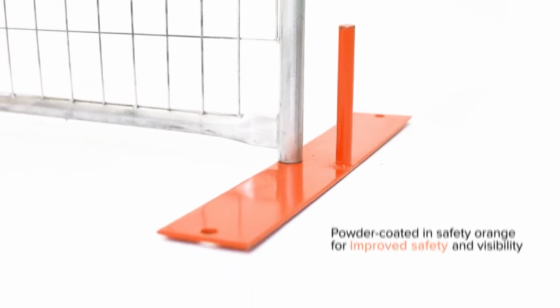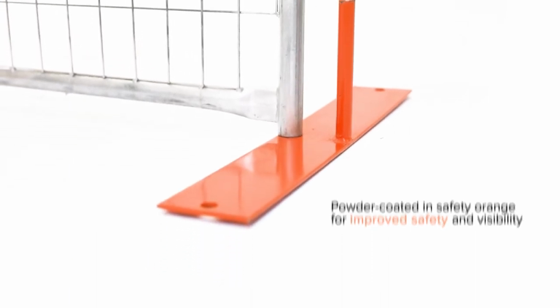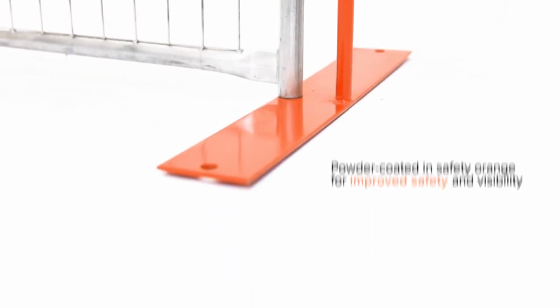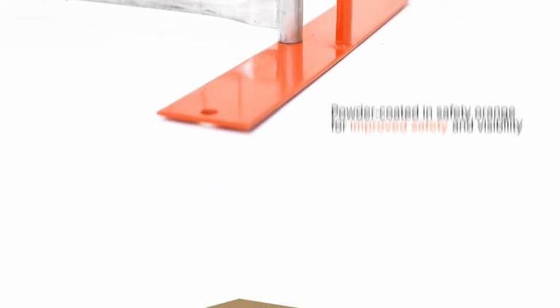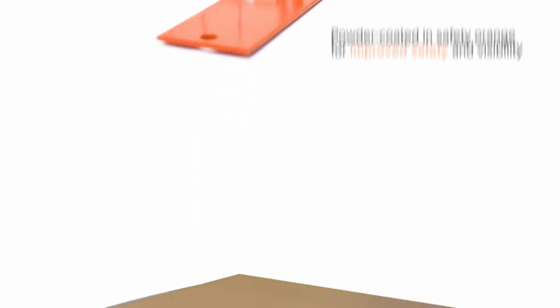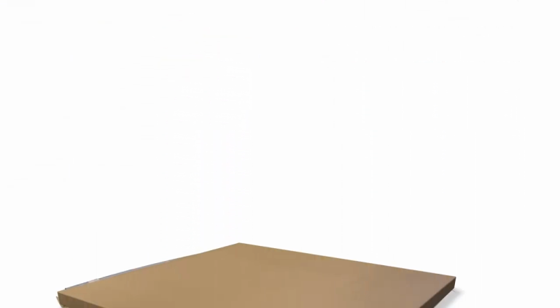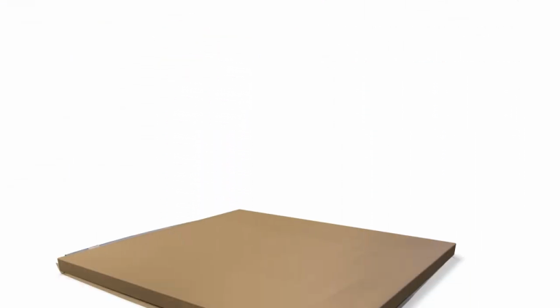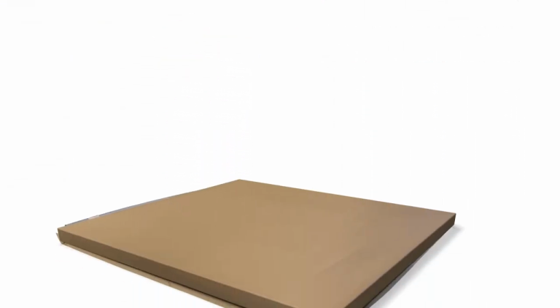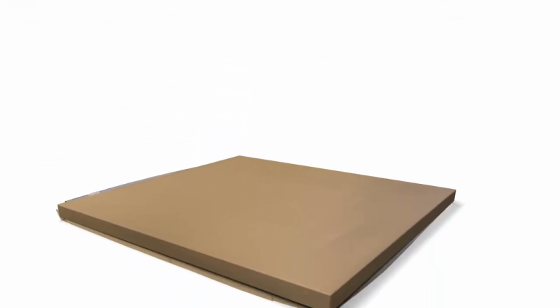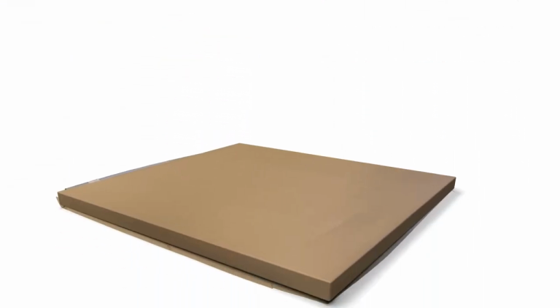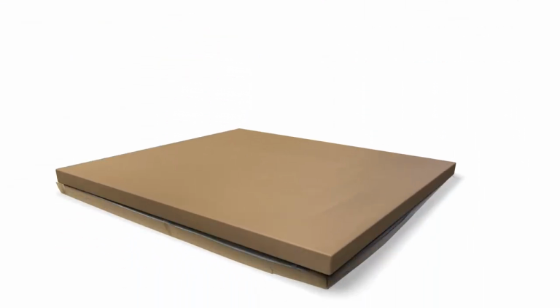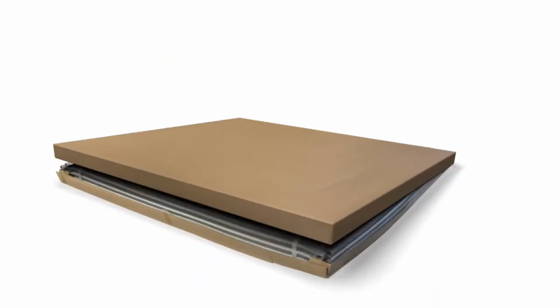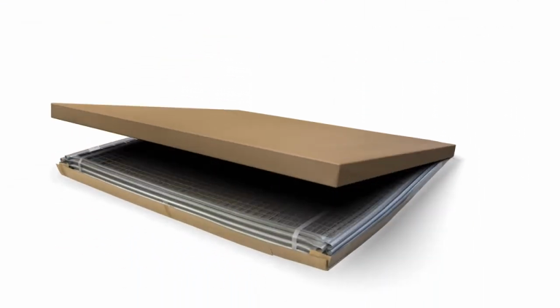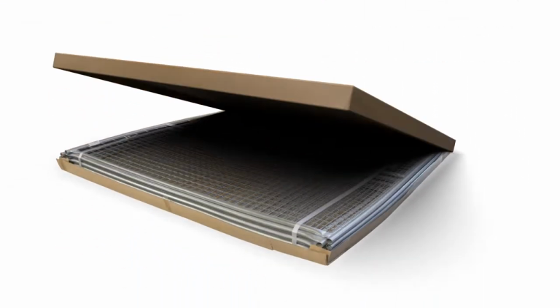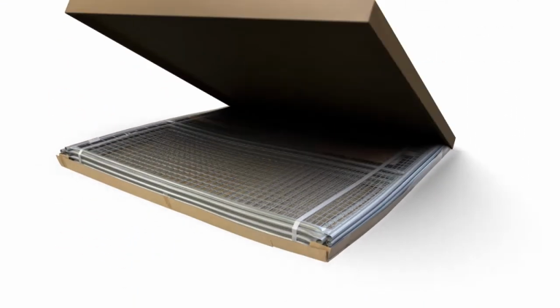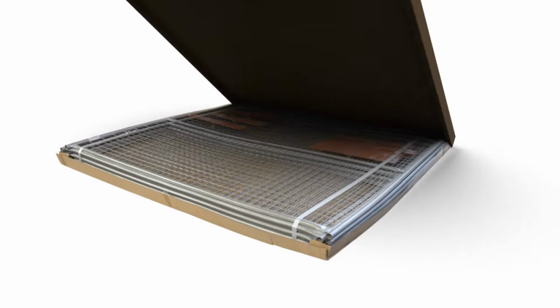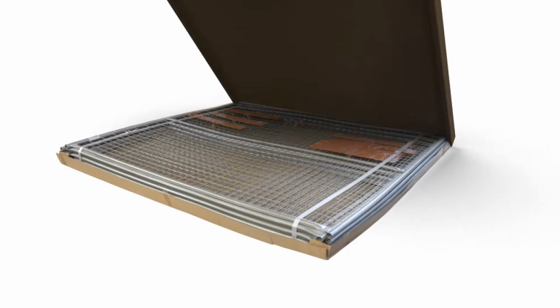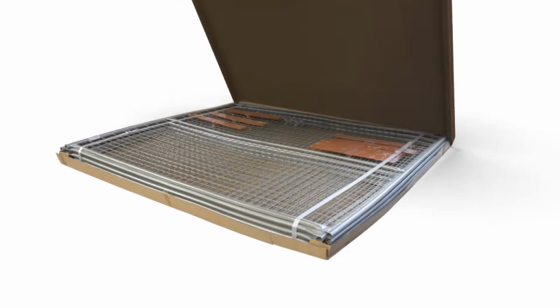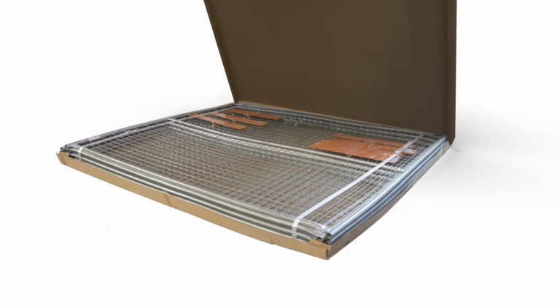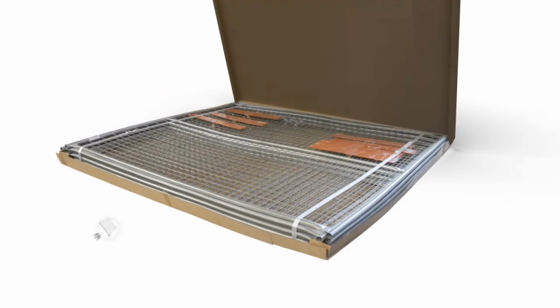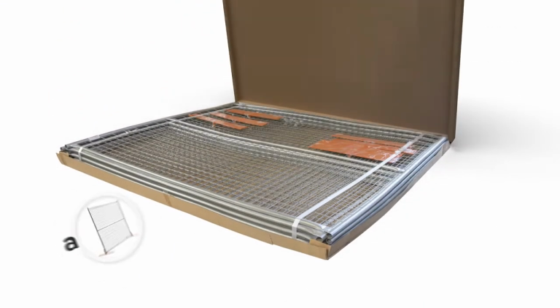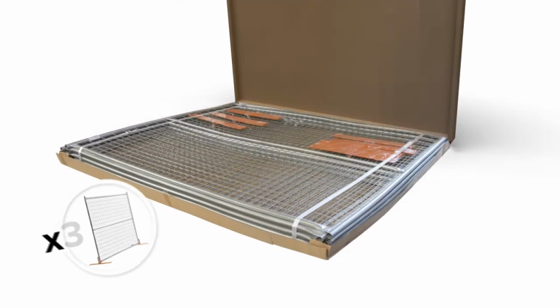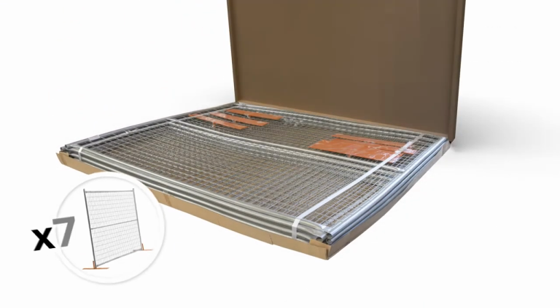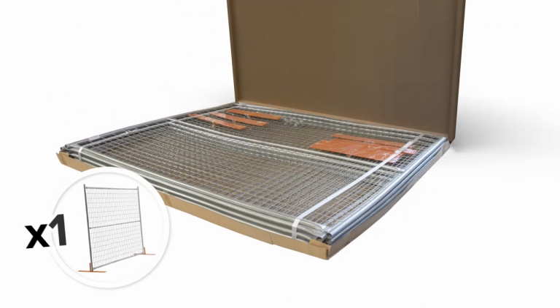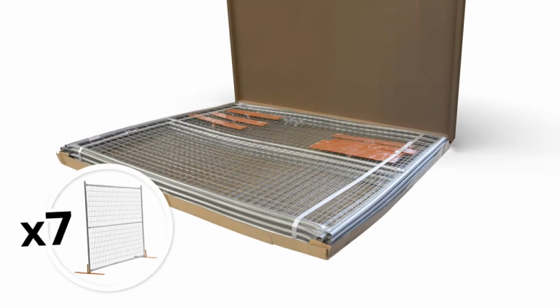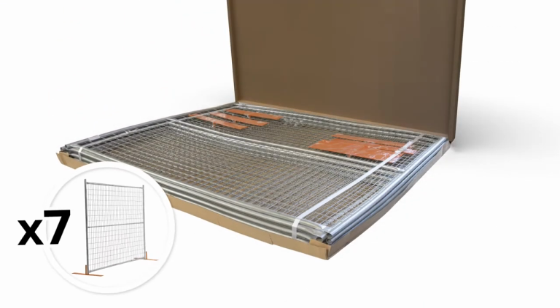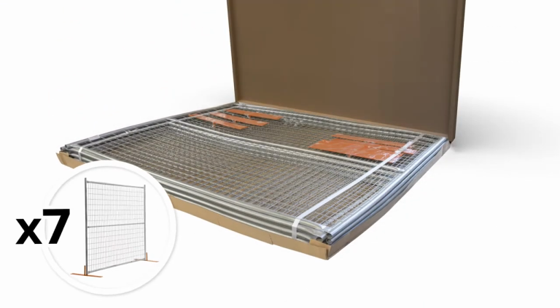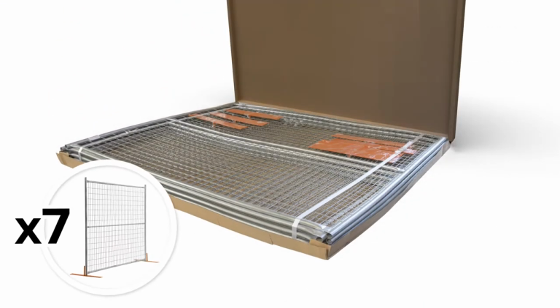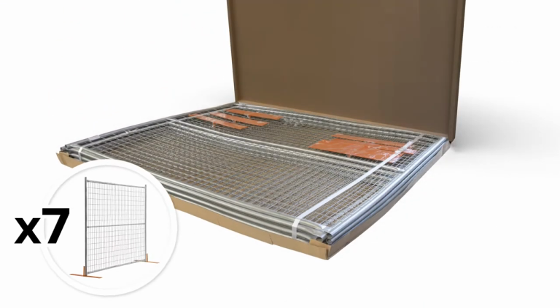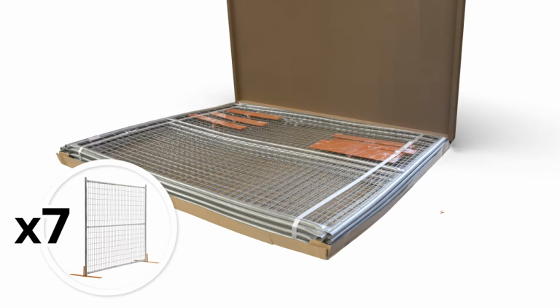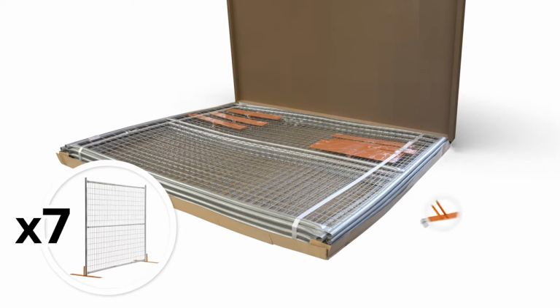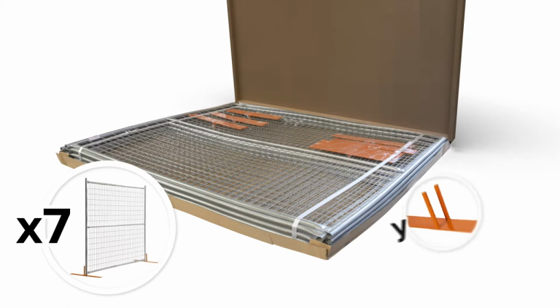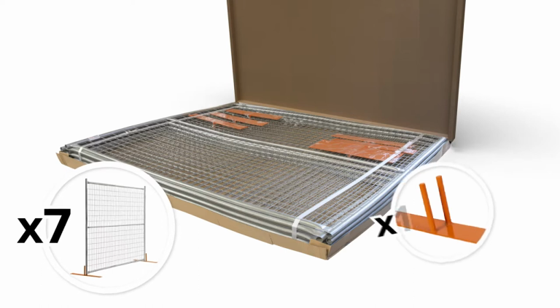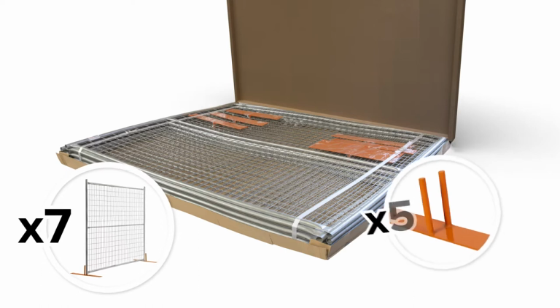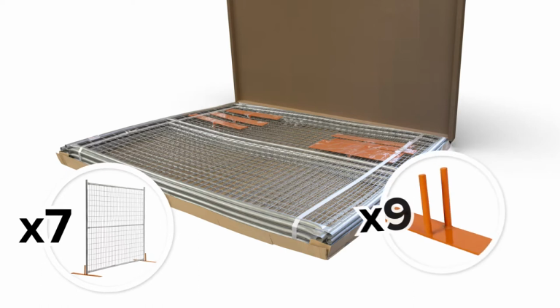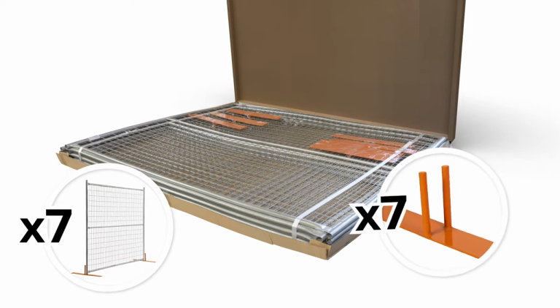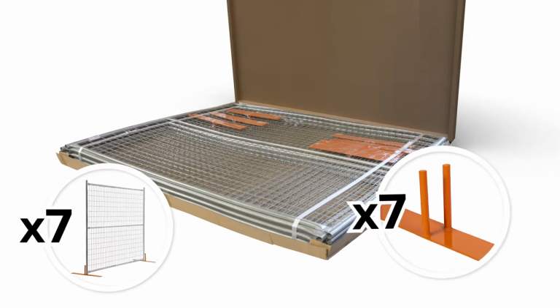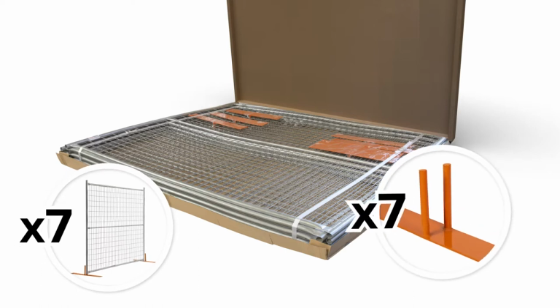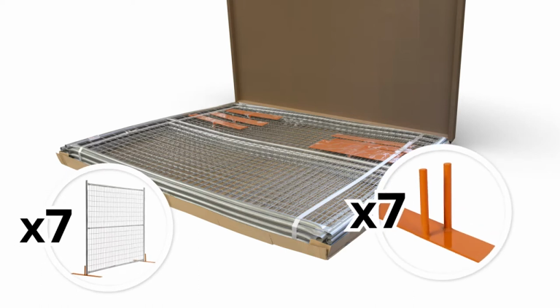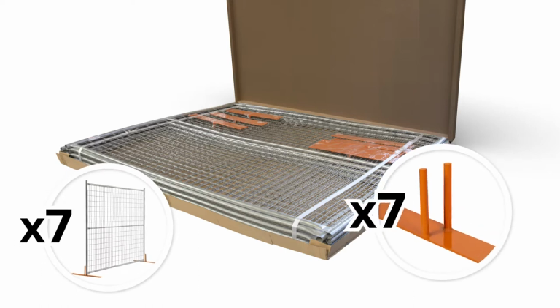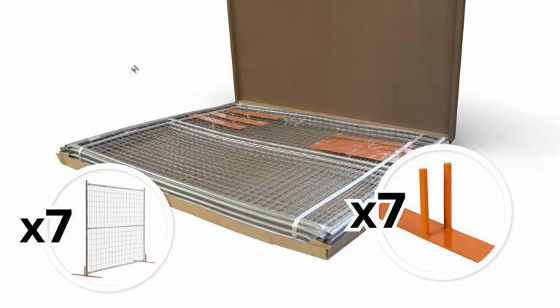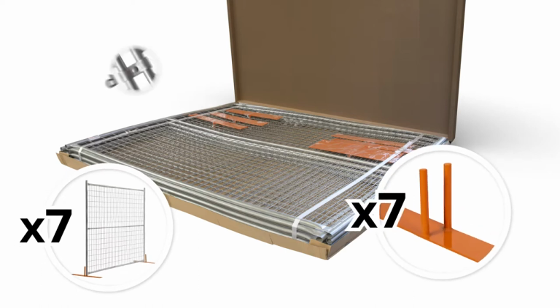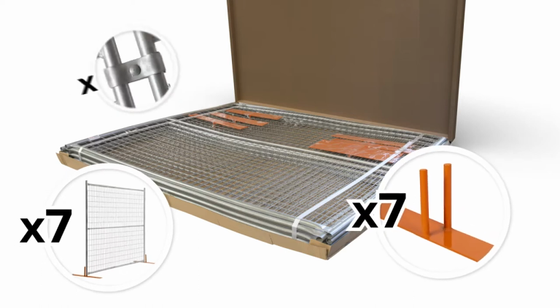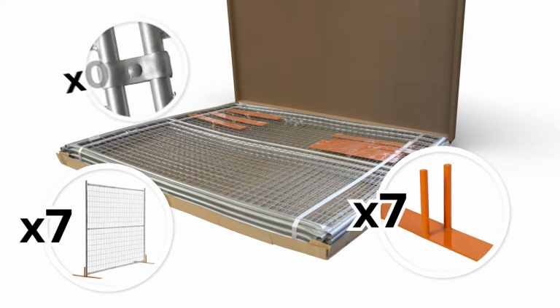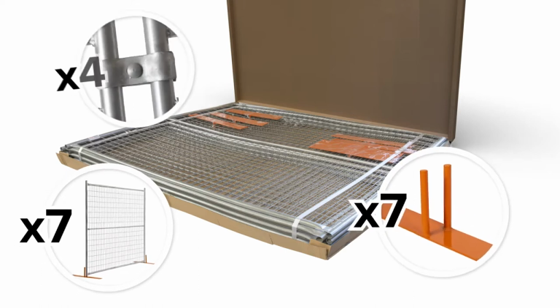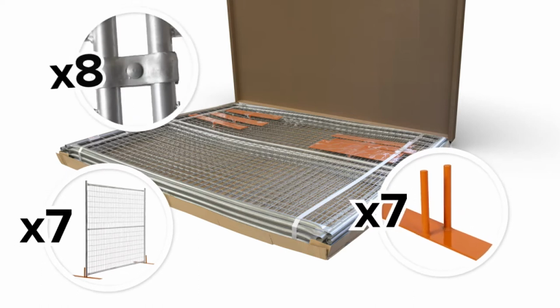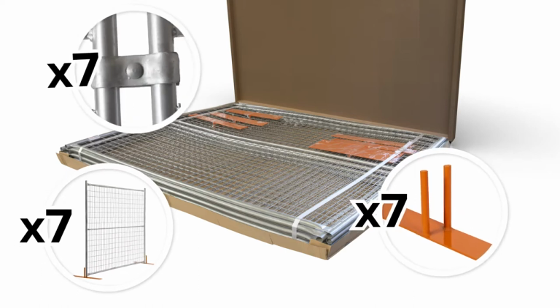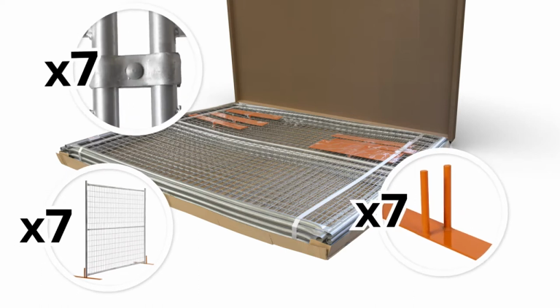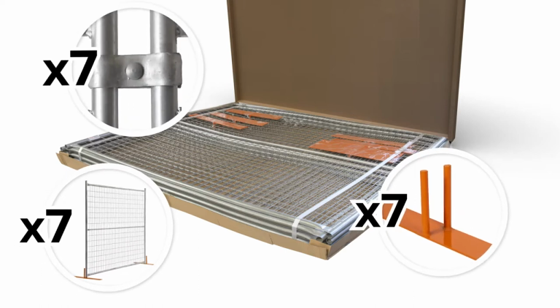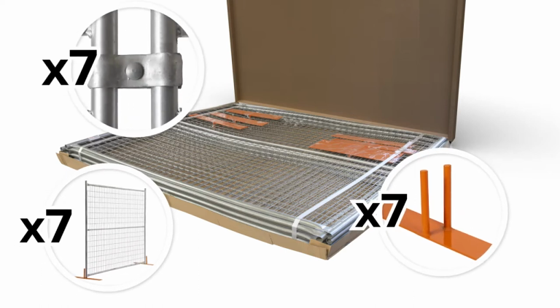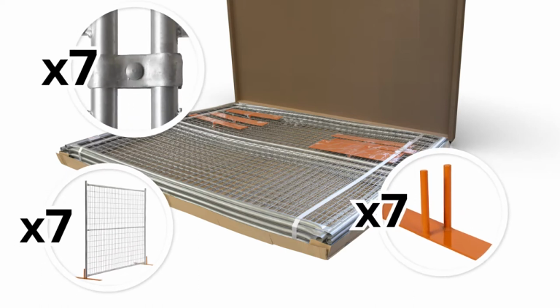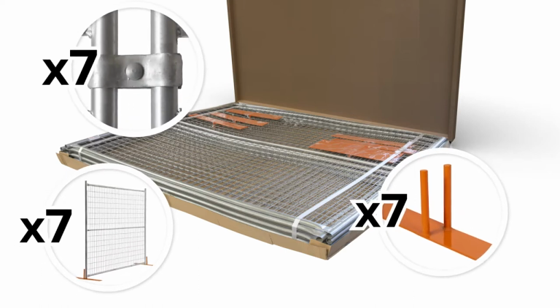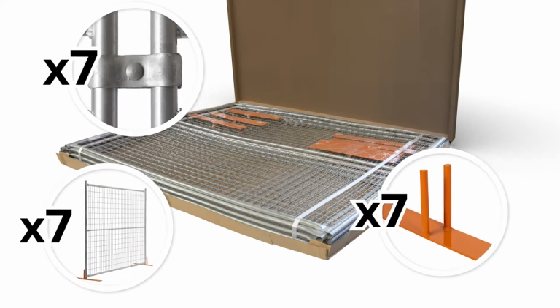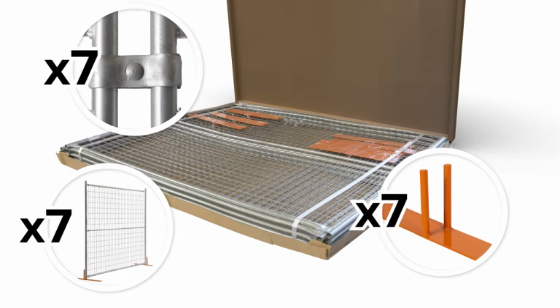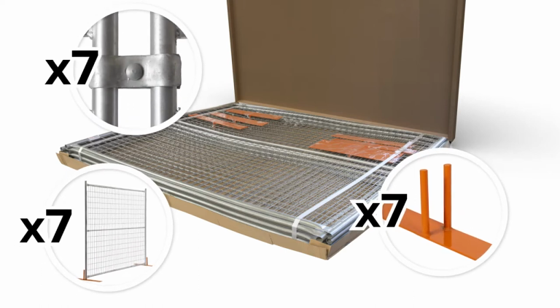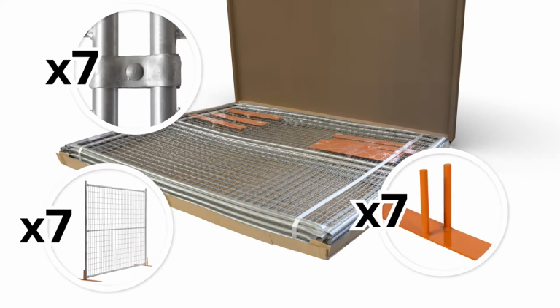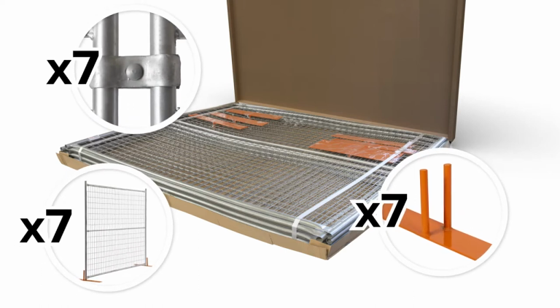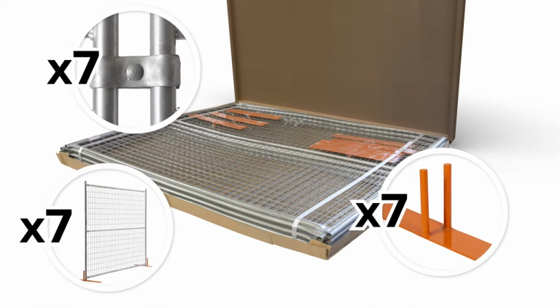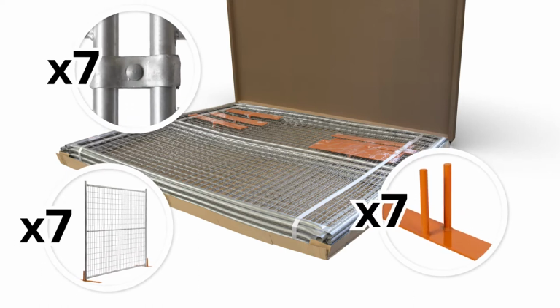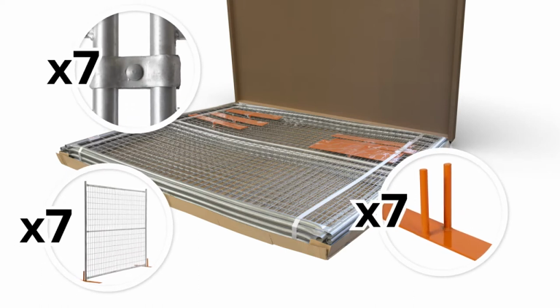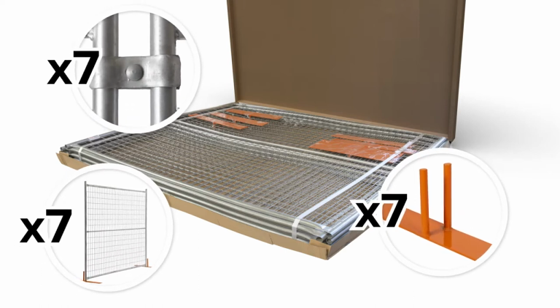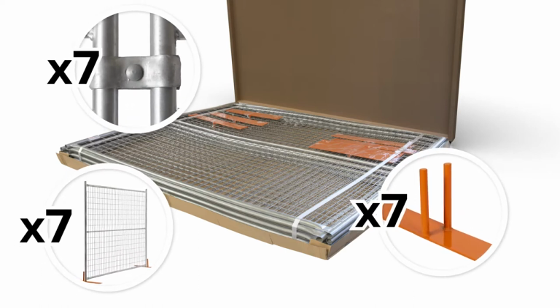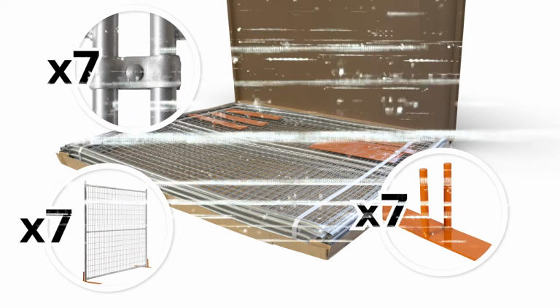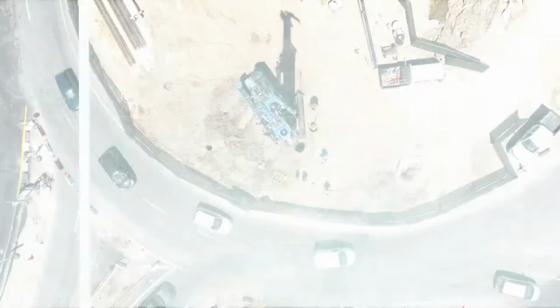These fence panels come professionally packaged with 7 fence panels, orange stands, and support clamps for a secure installation.